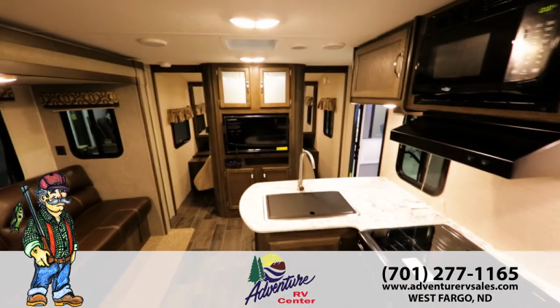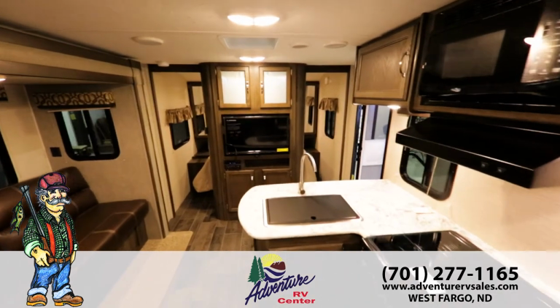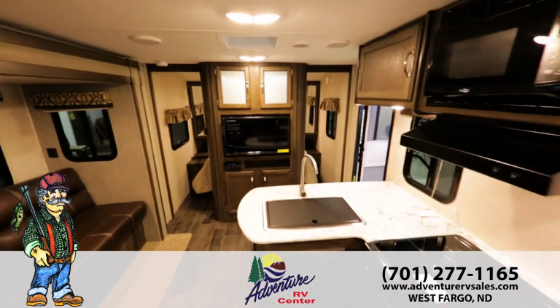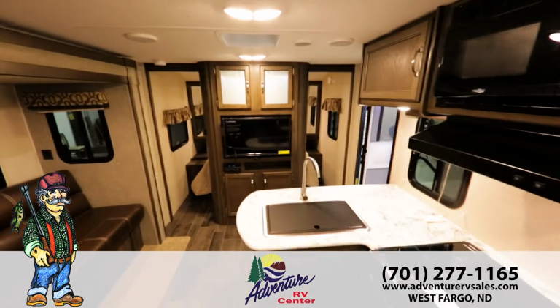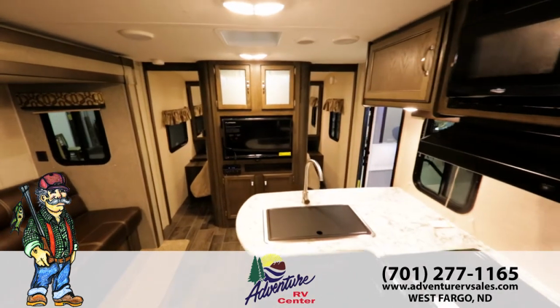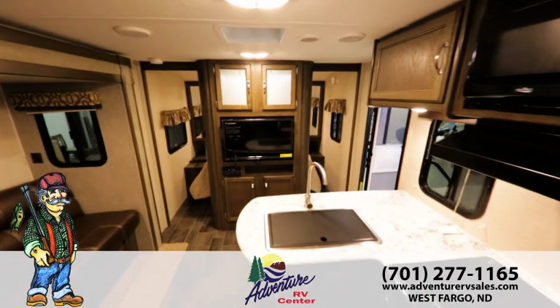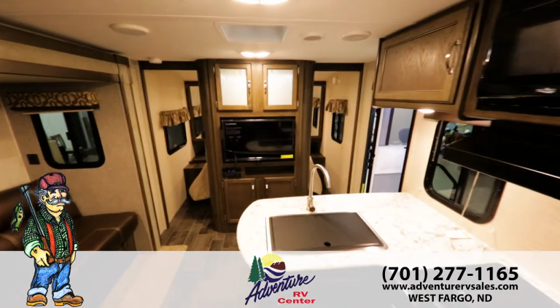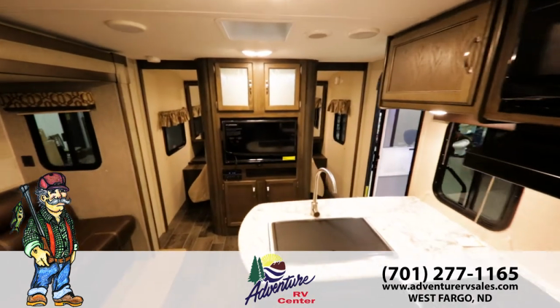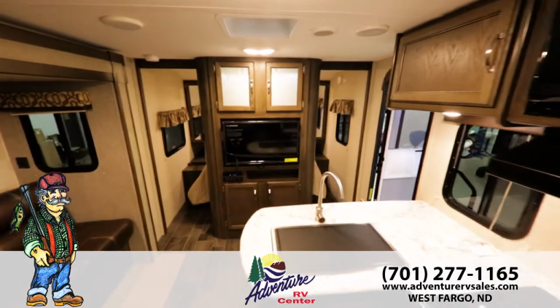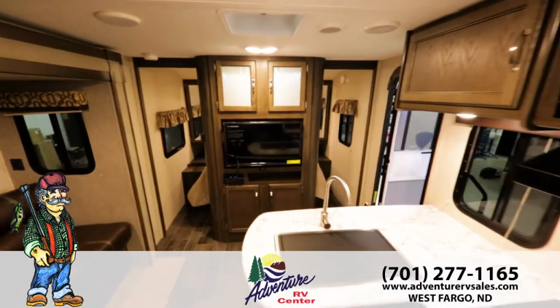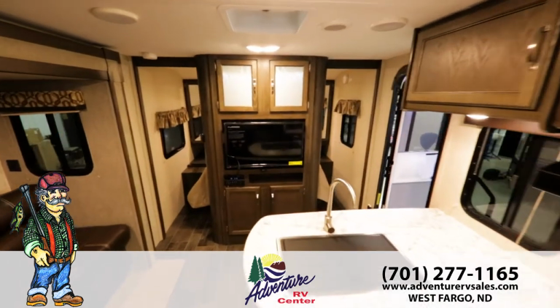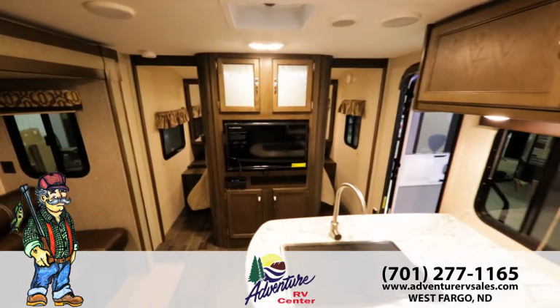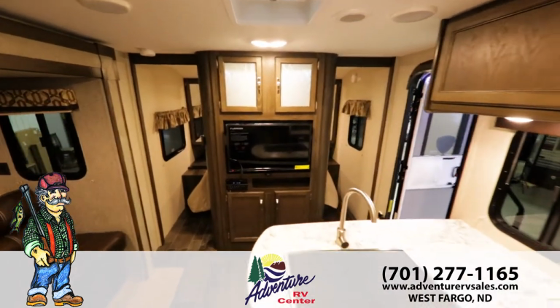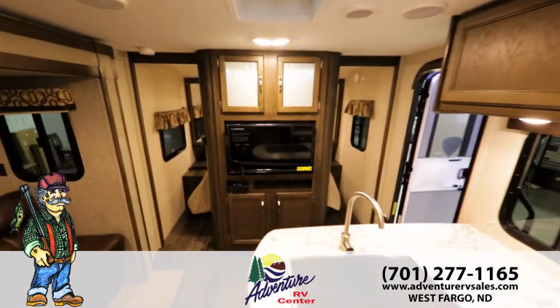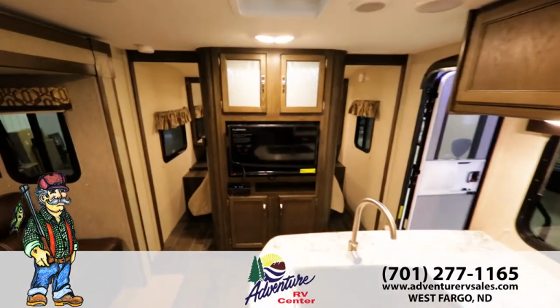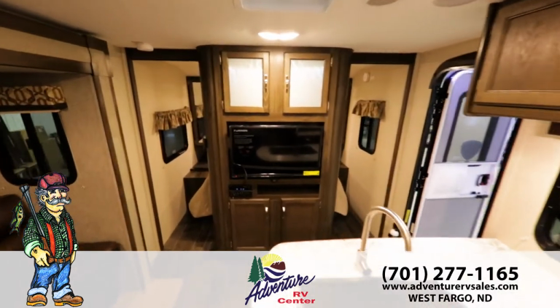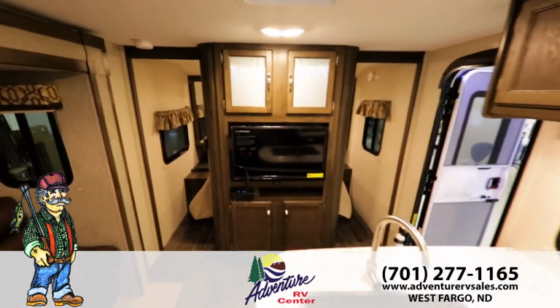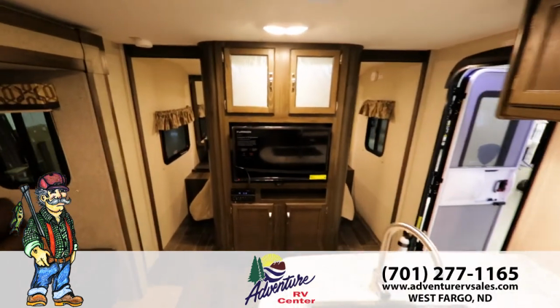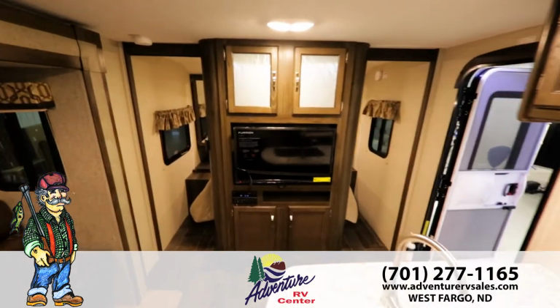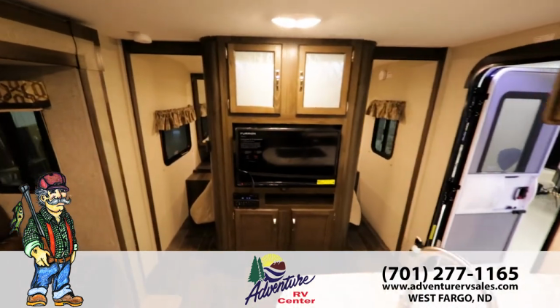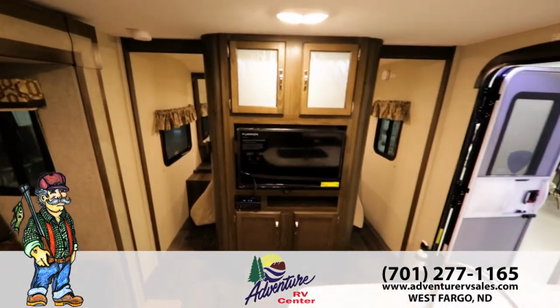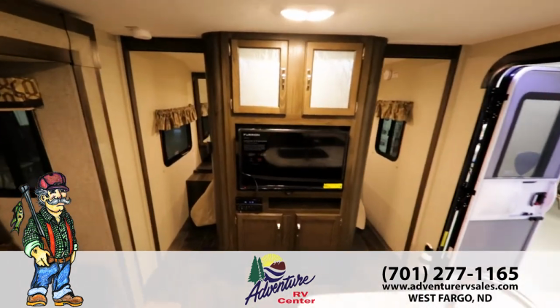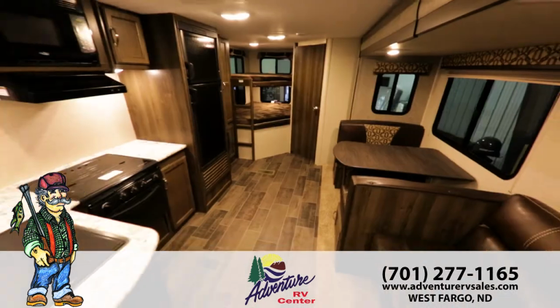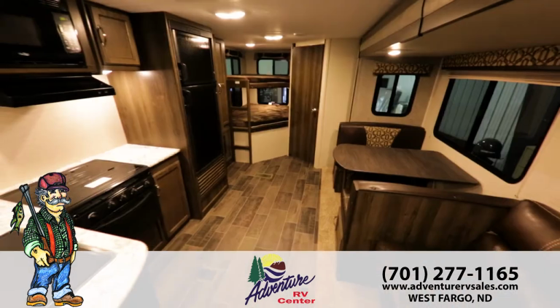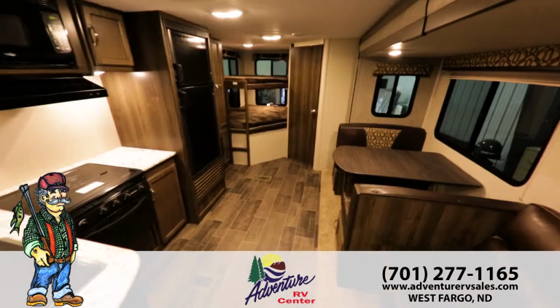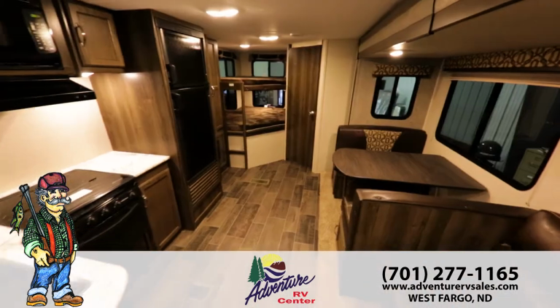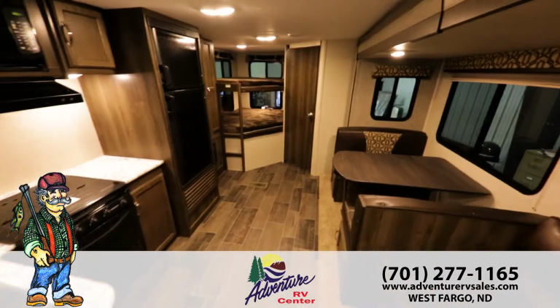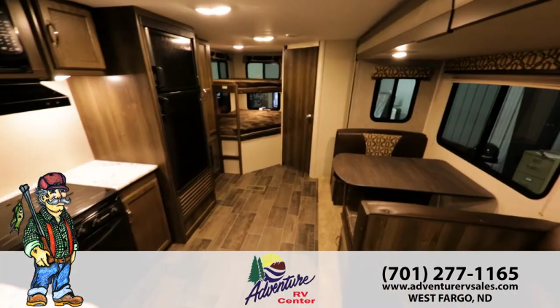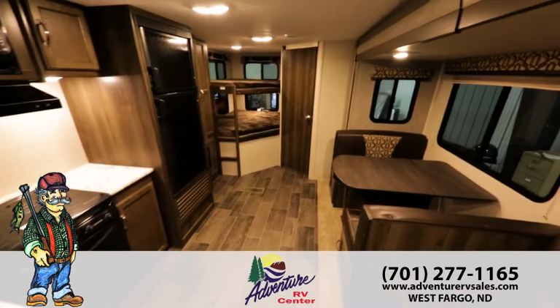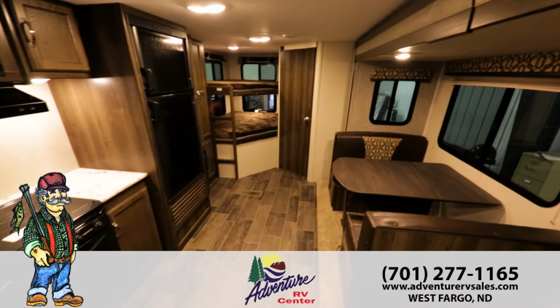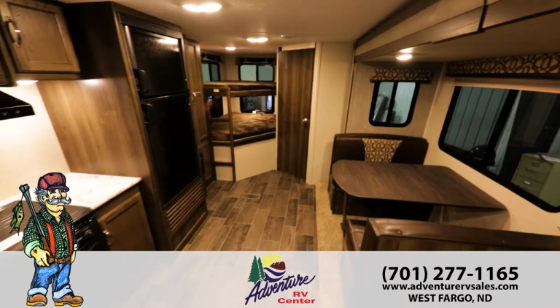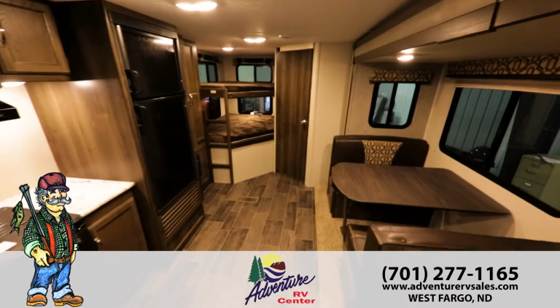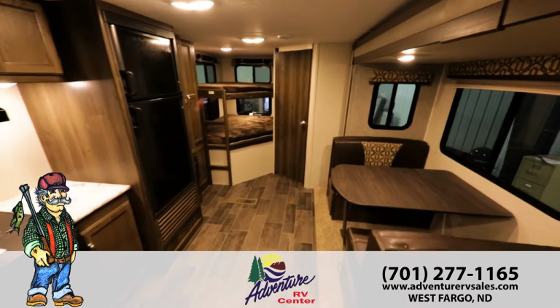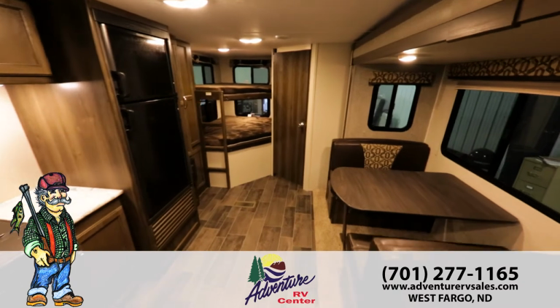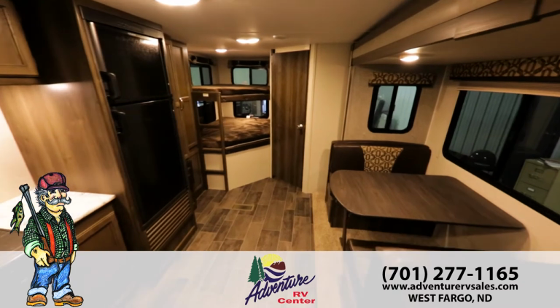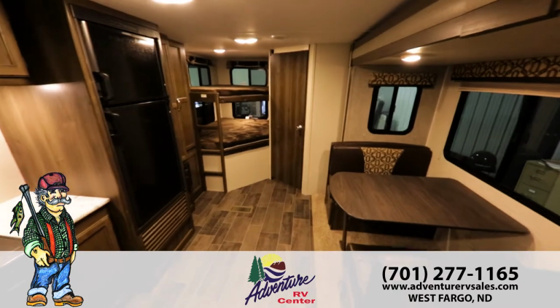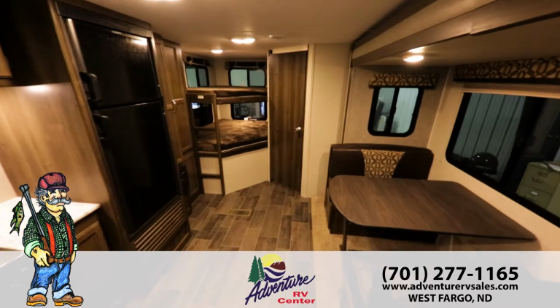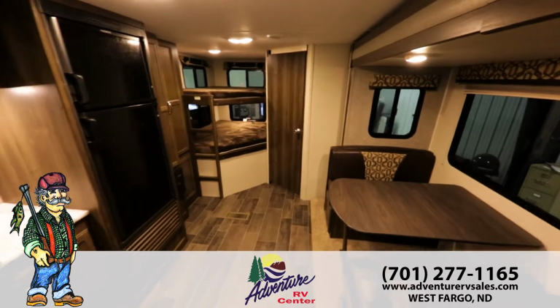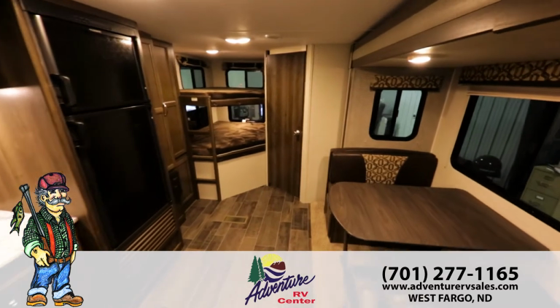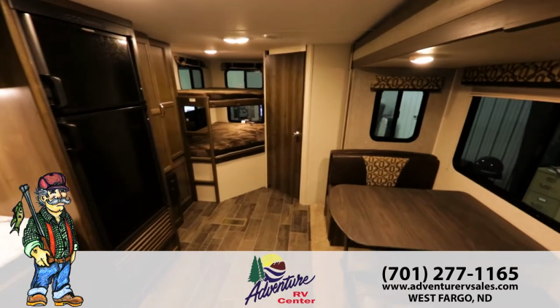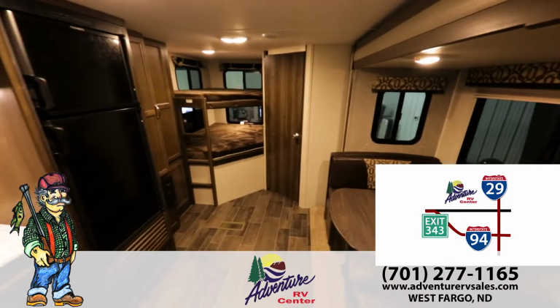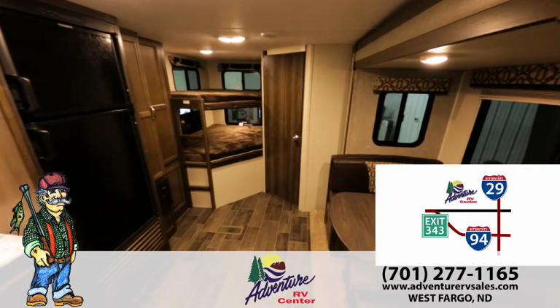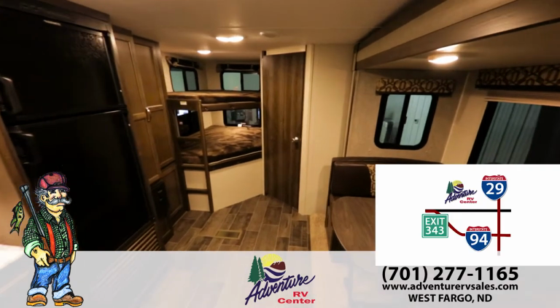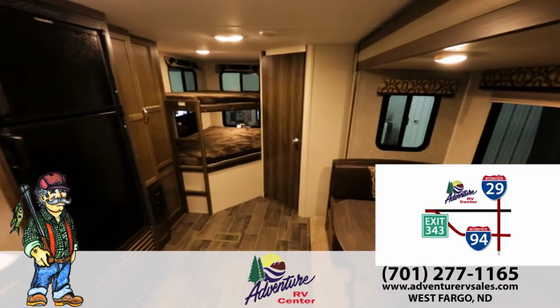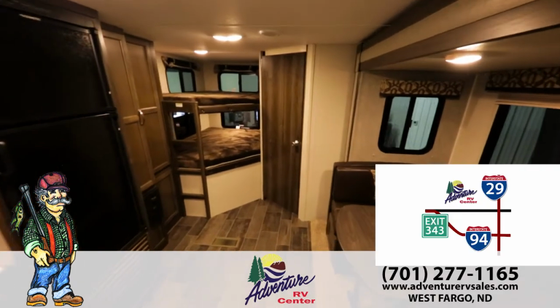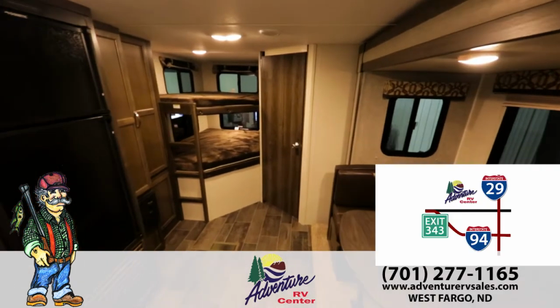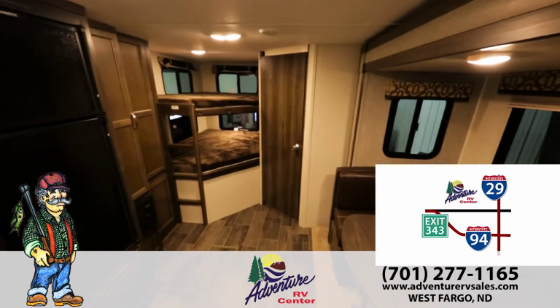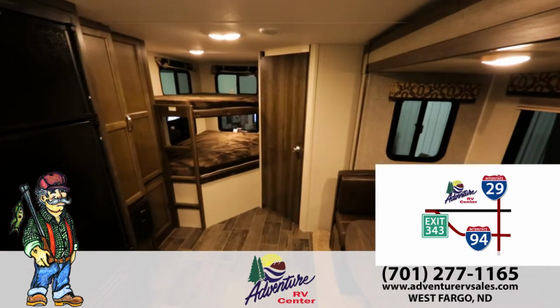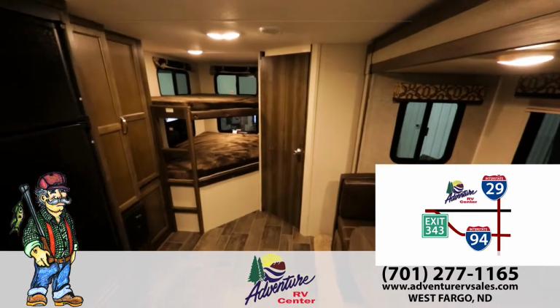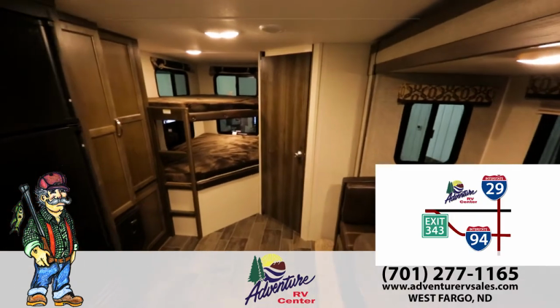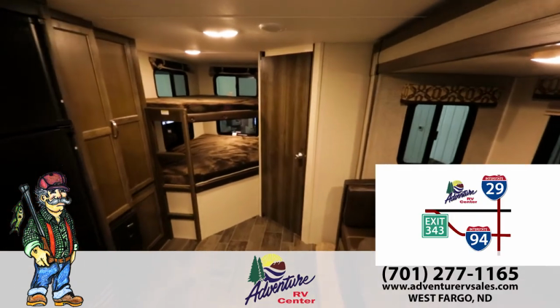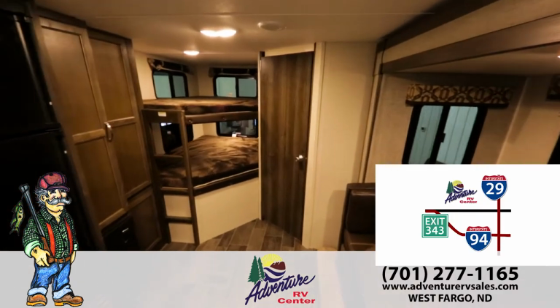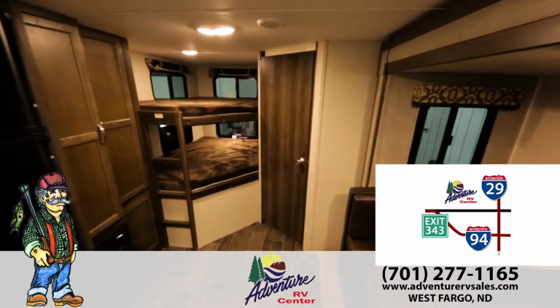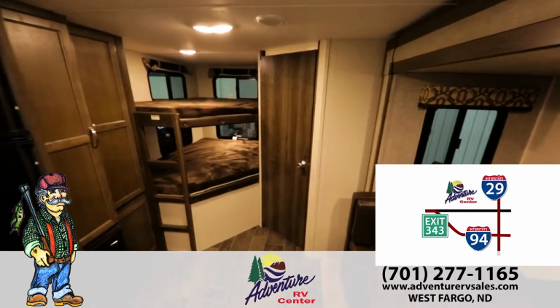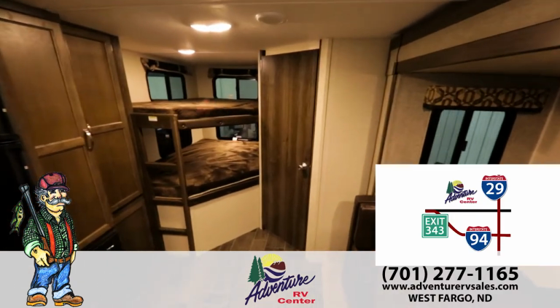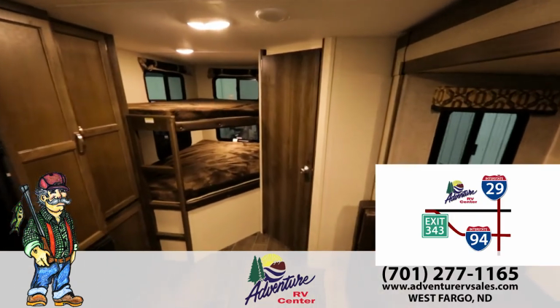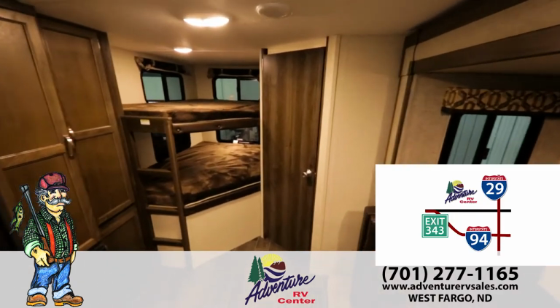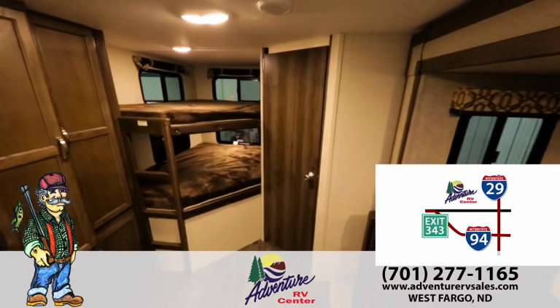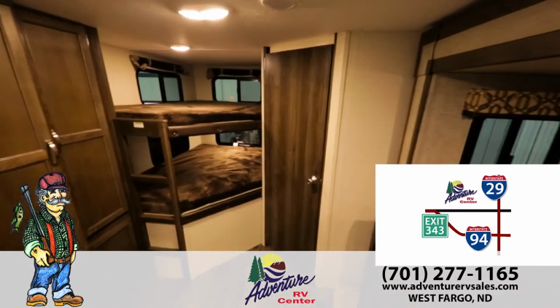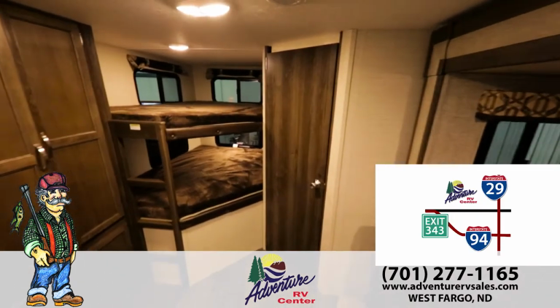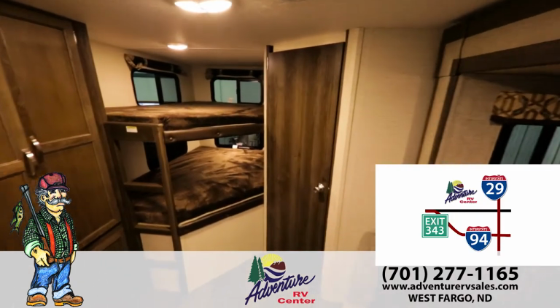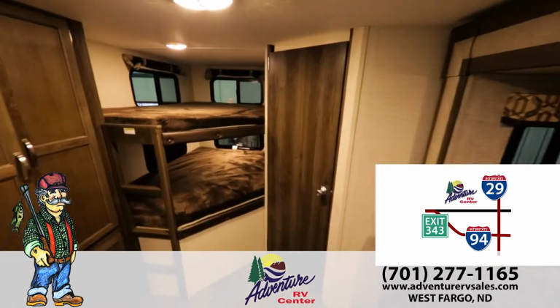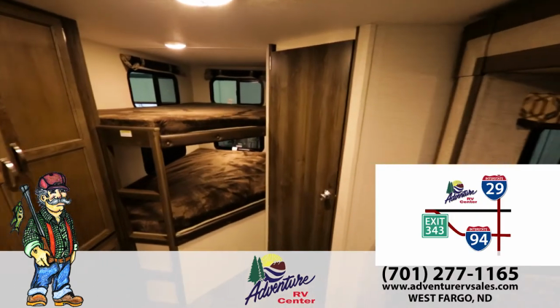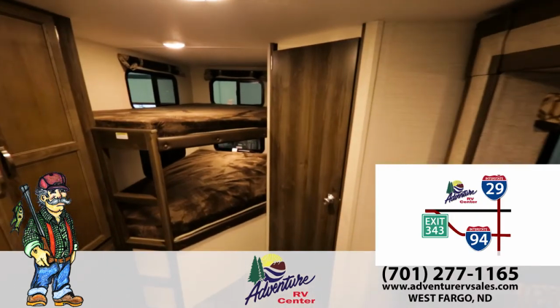You can walk through this floor plan and many others at Adventure RV, conveniently located in West Fargo across from the fairgrounds on Main Avenue.